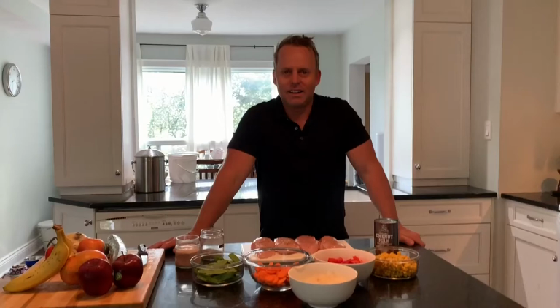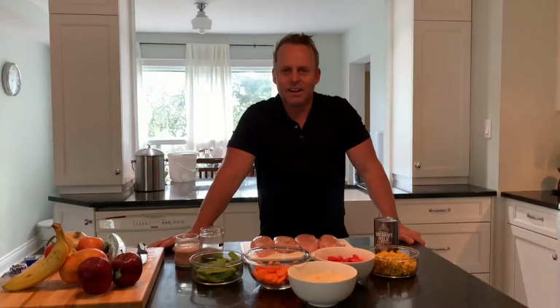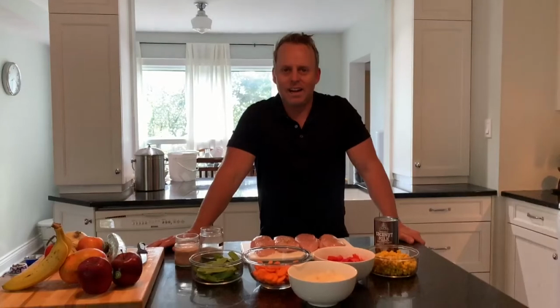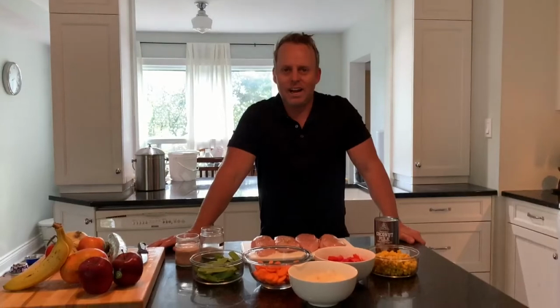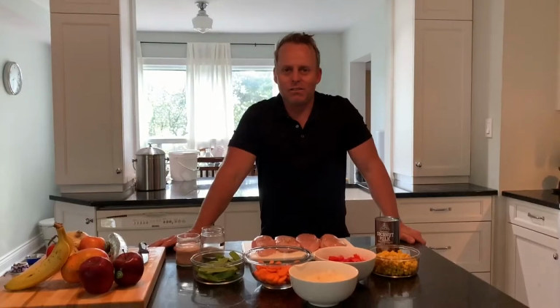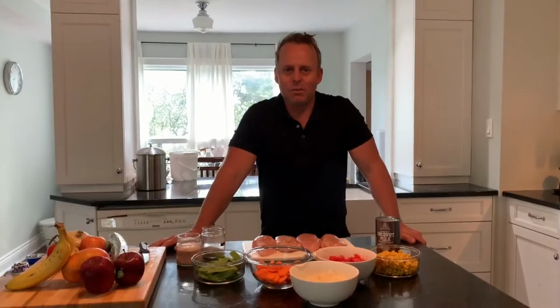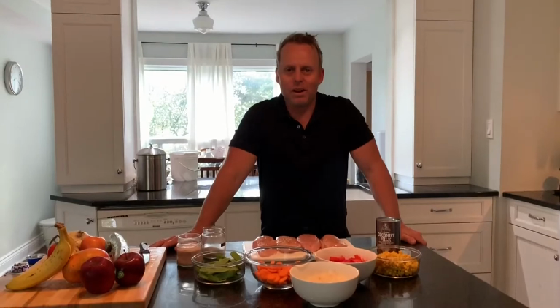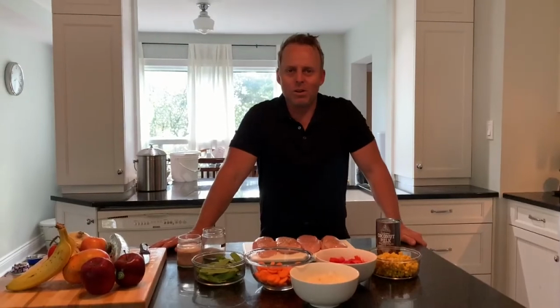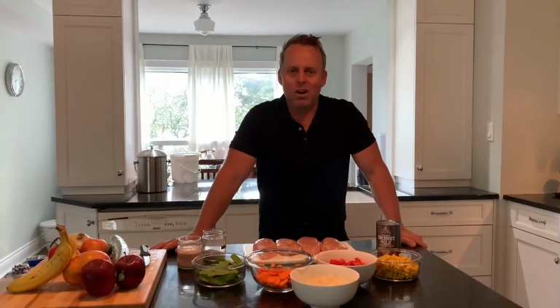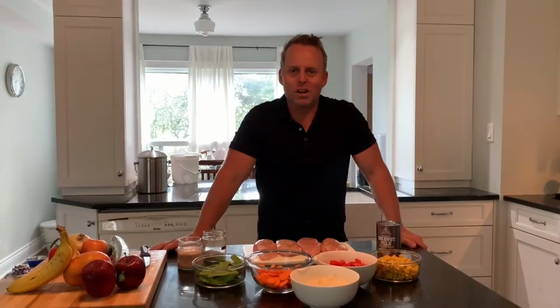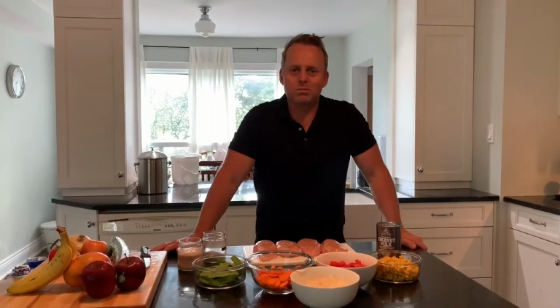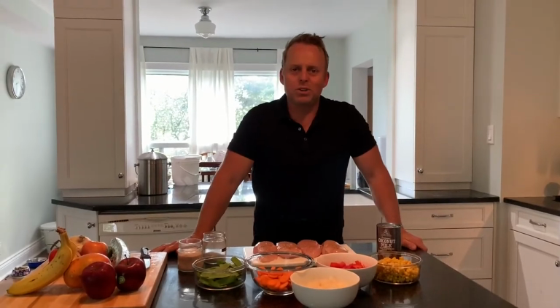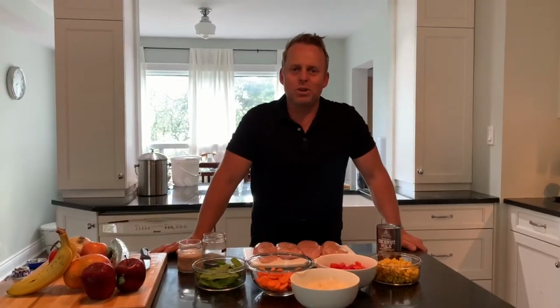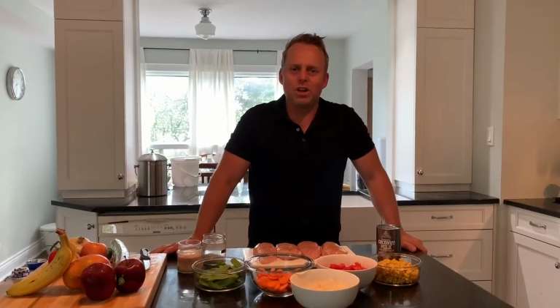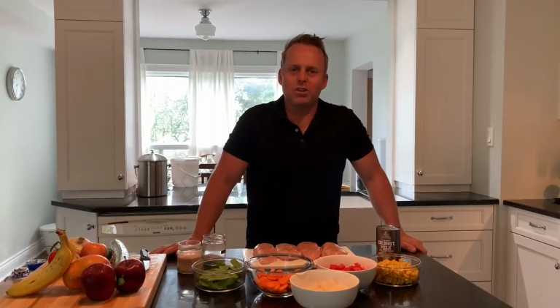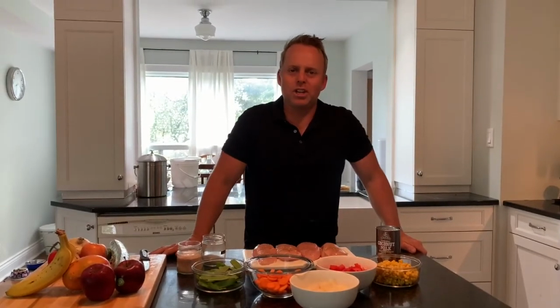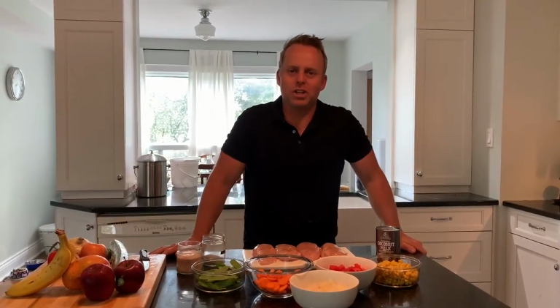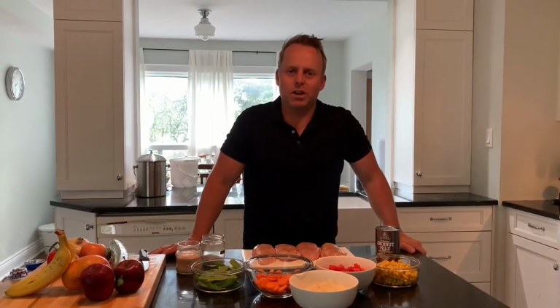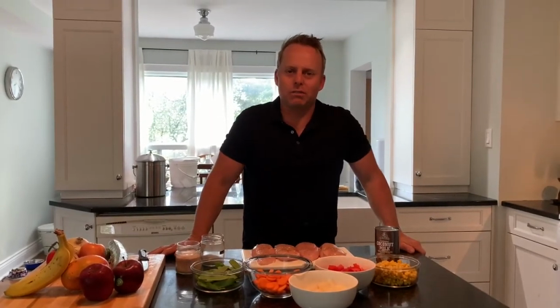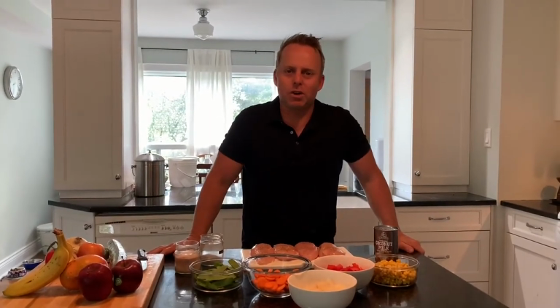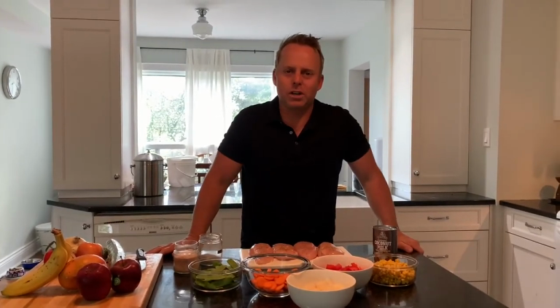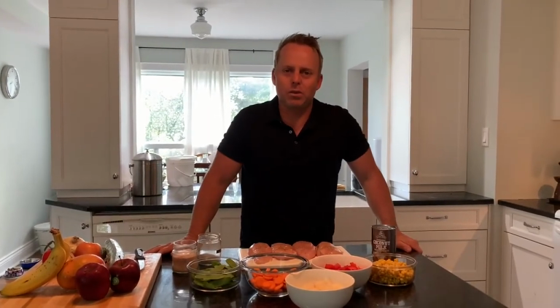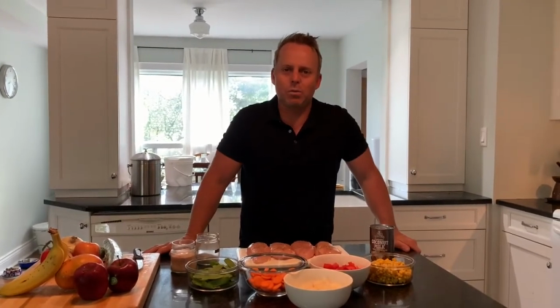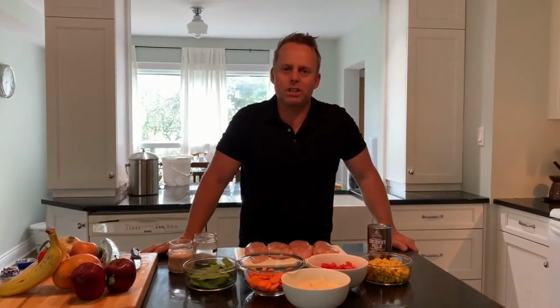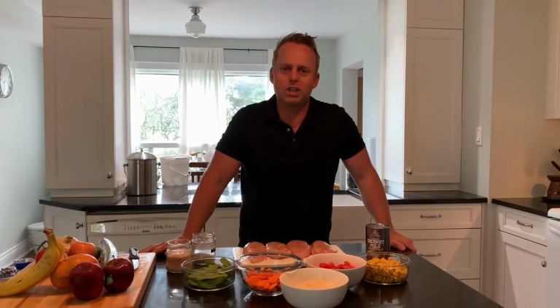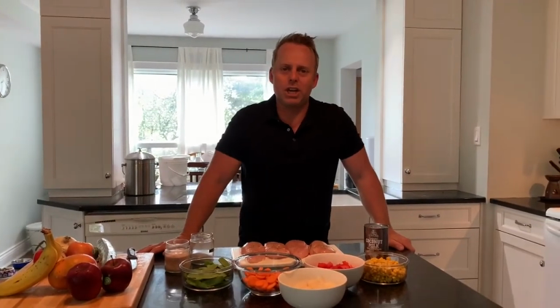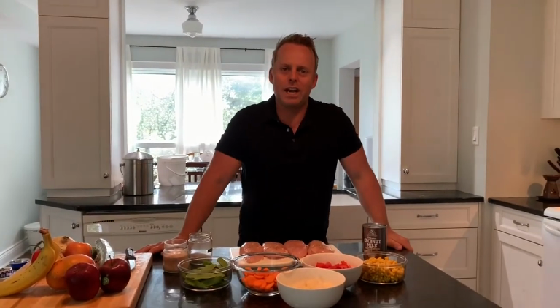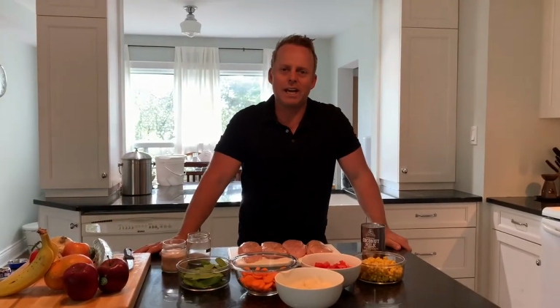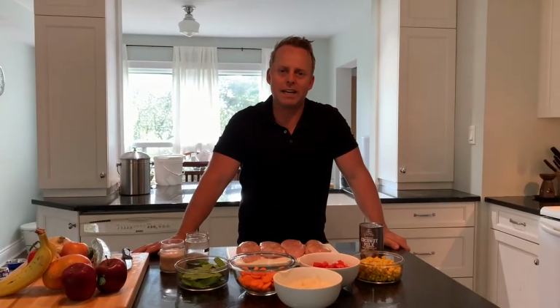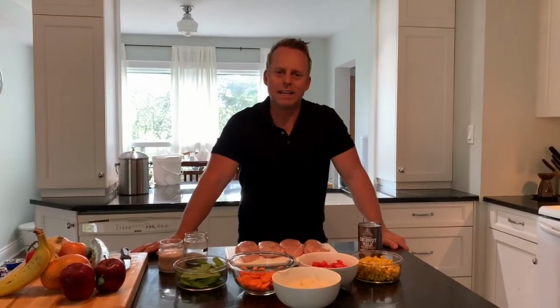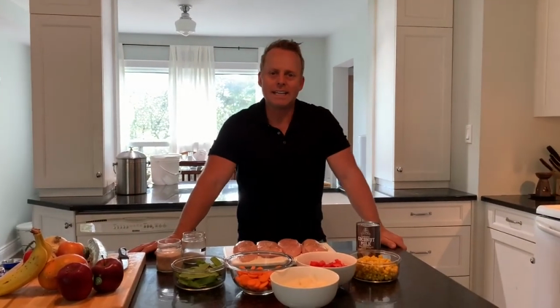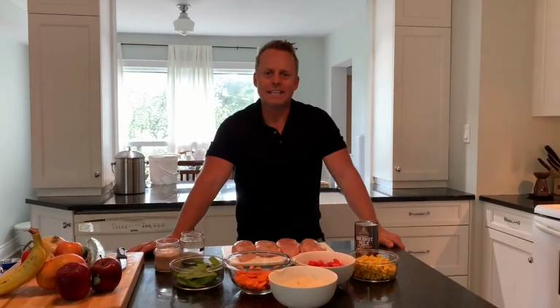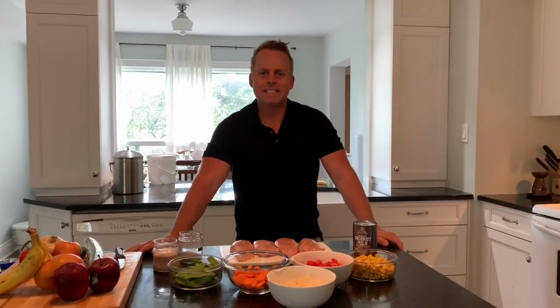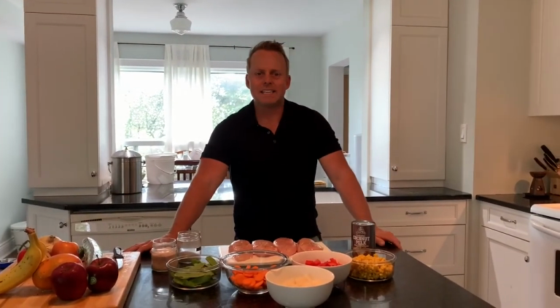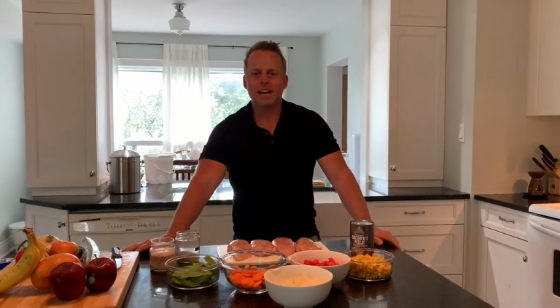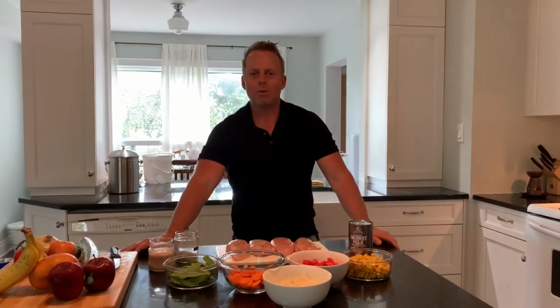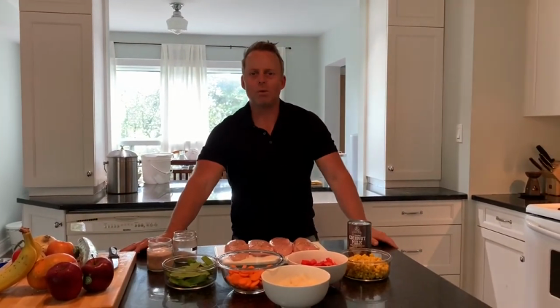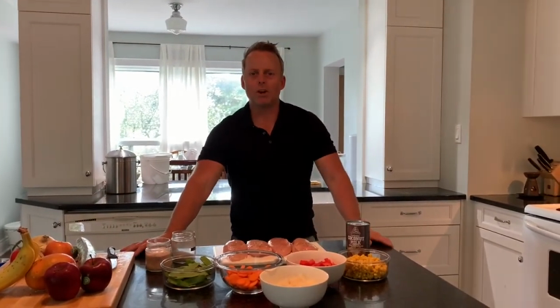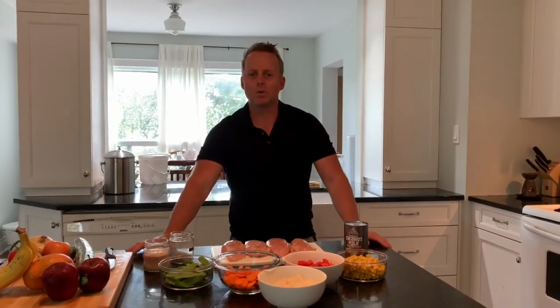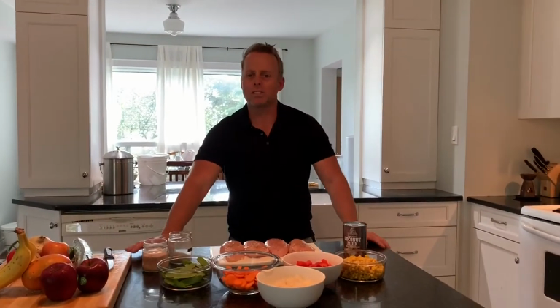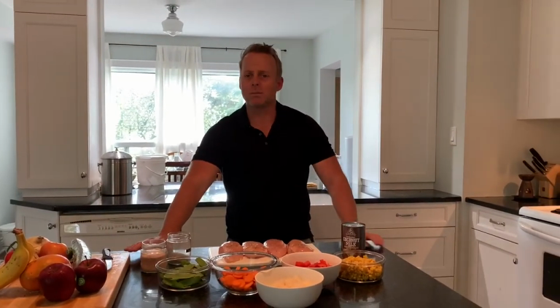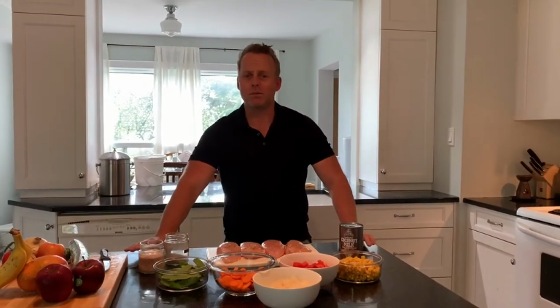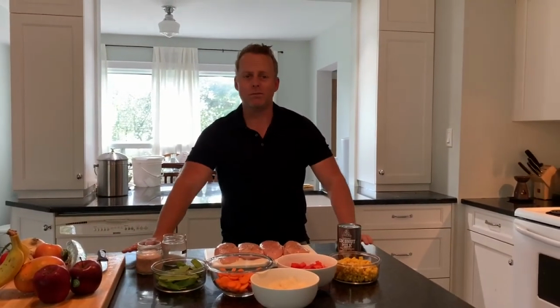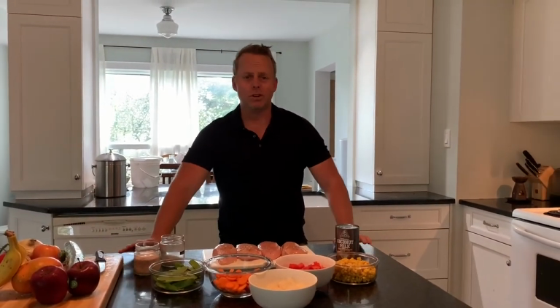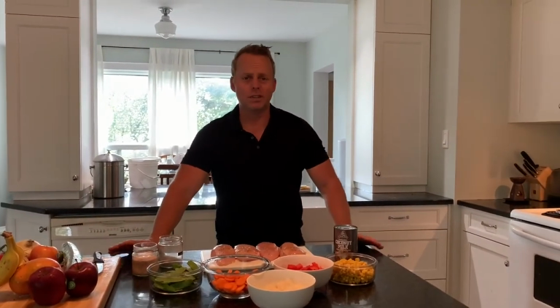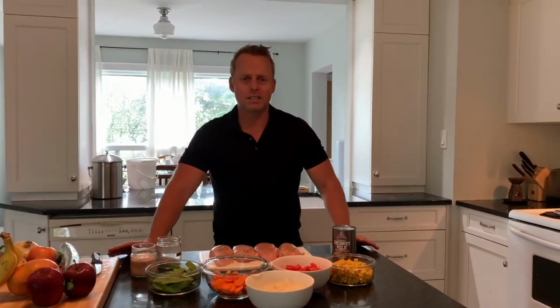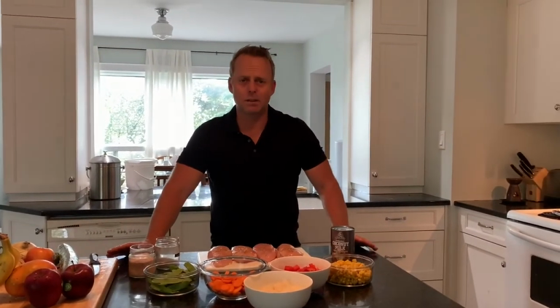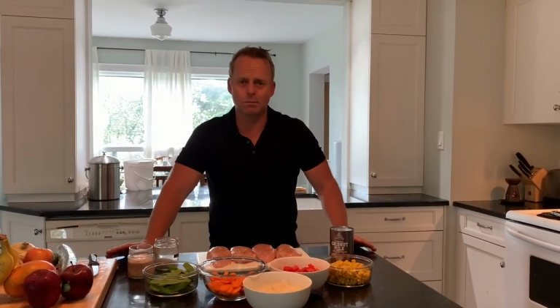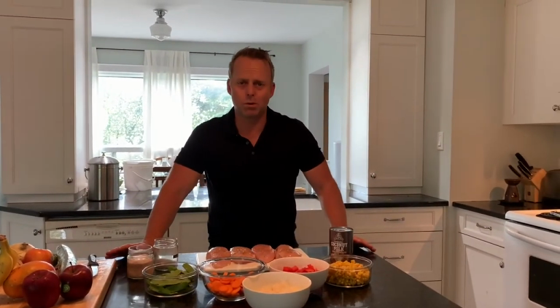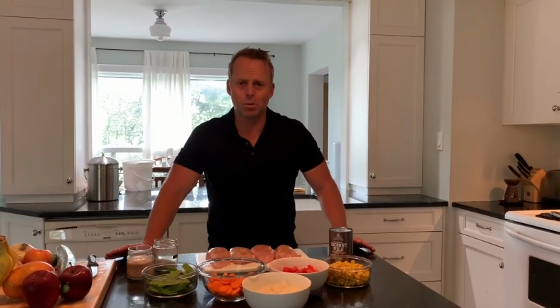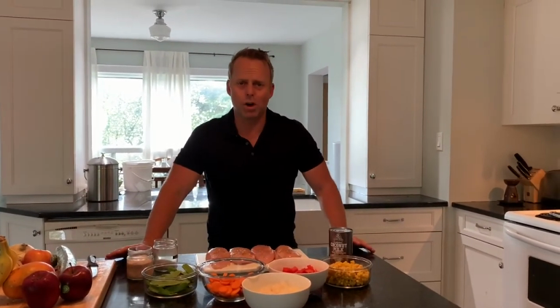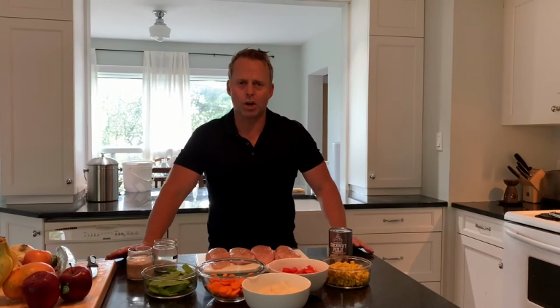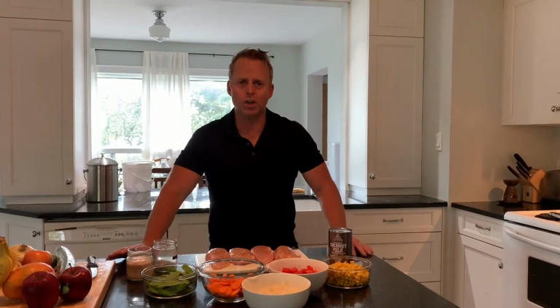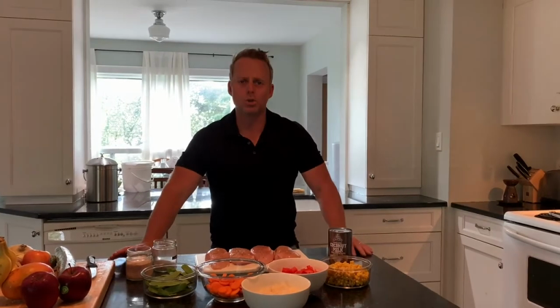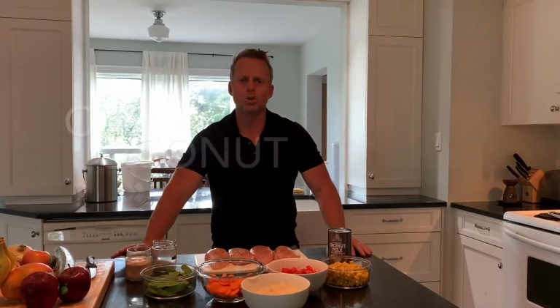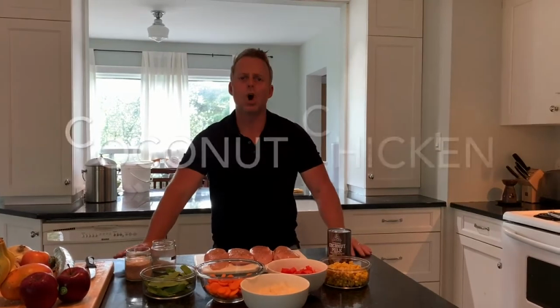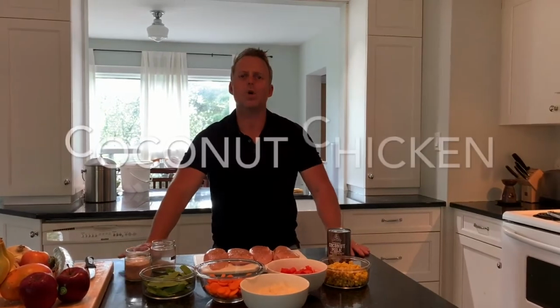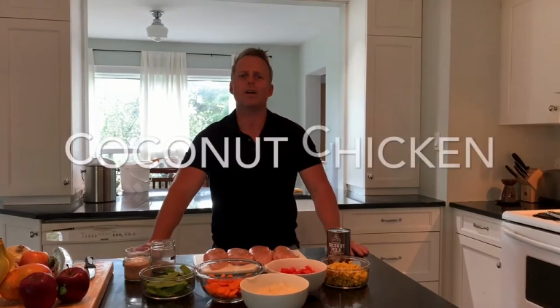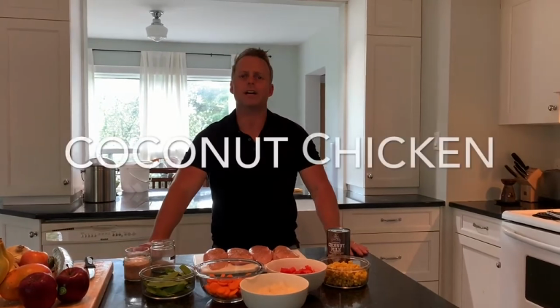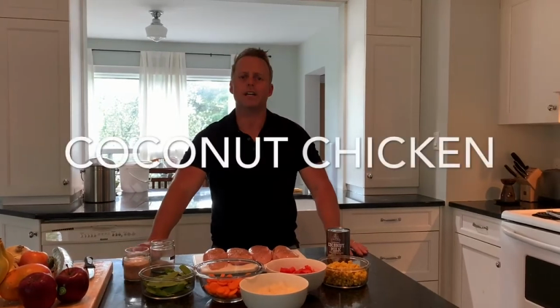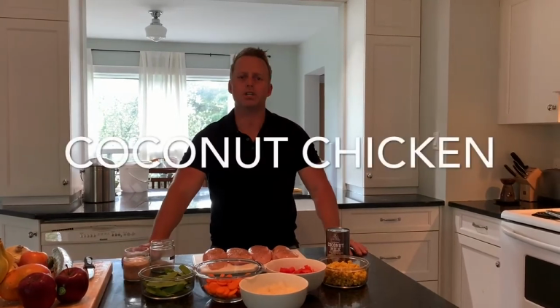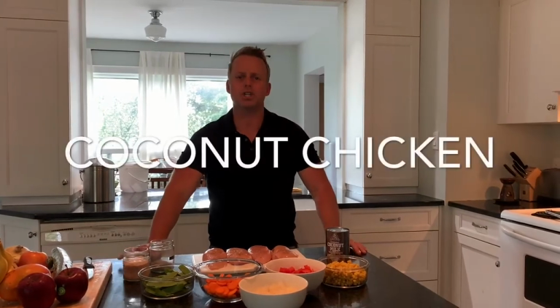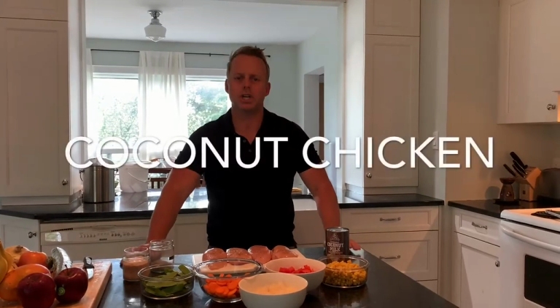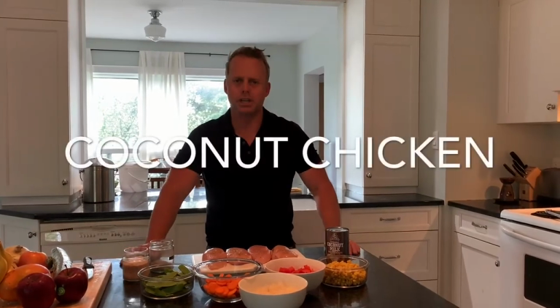Hey everybody, welcome to another edition of Cooking with Jay. Tonight we are doing something really simple — we are going to do coconut chicken.